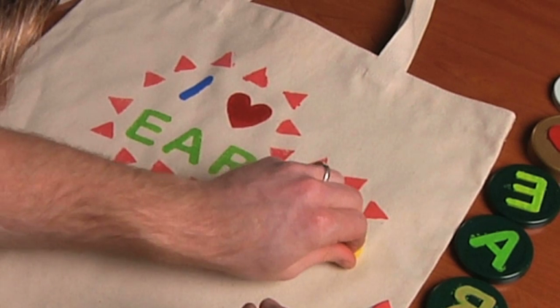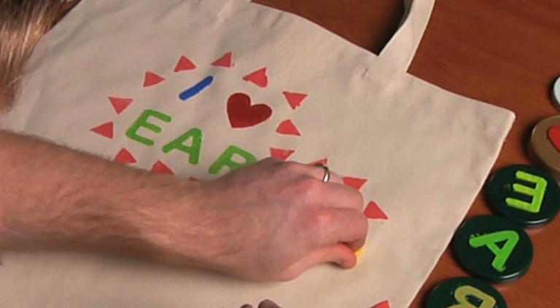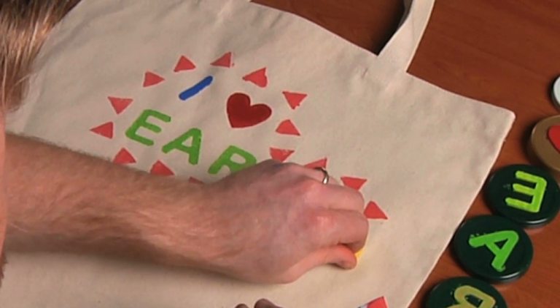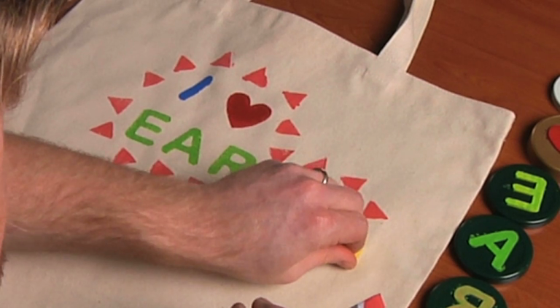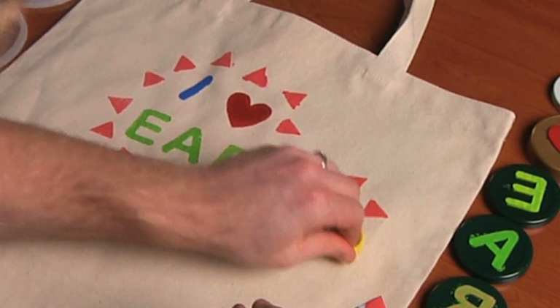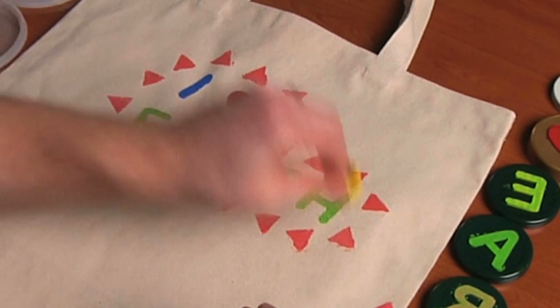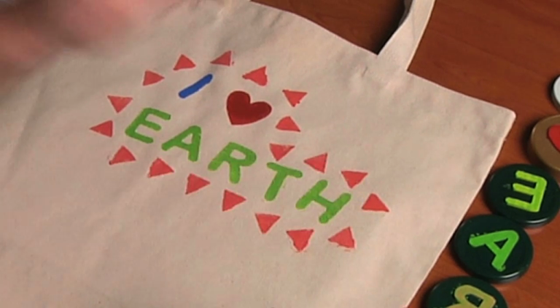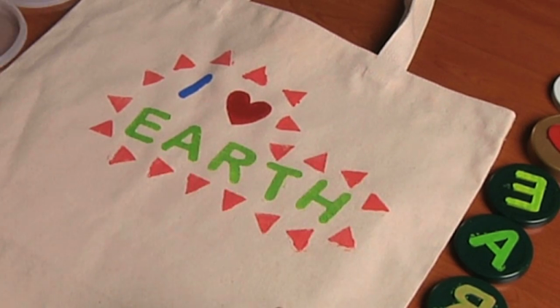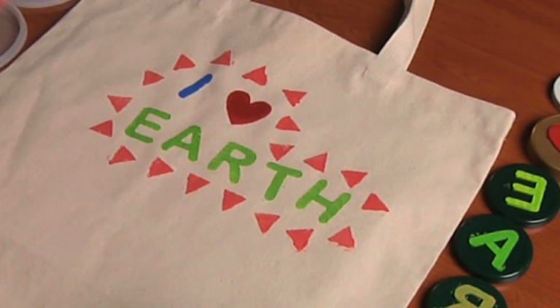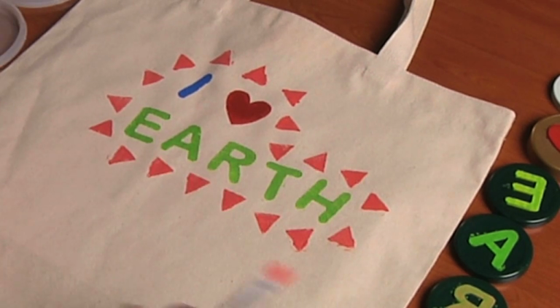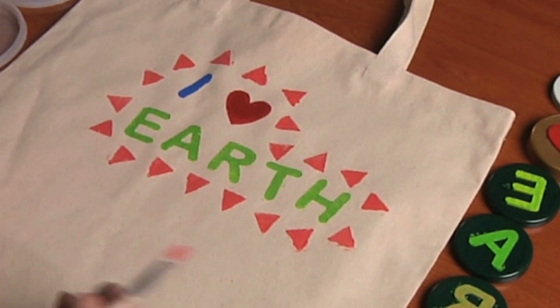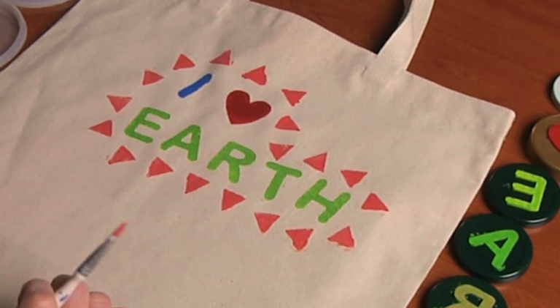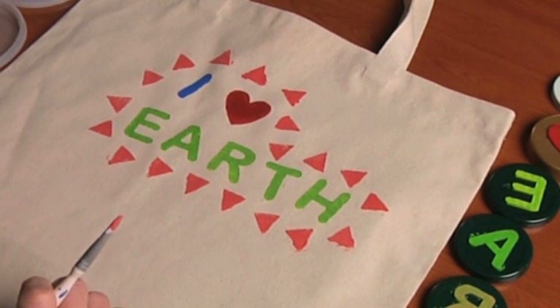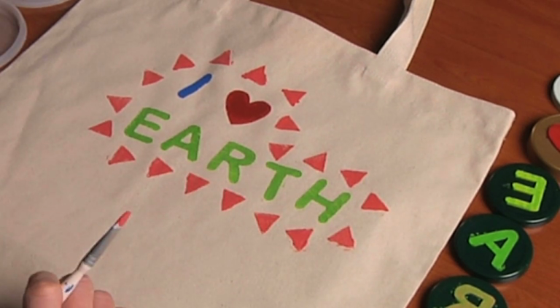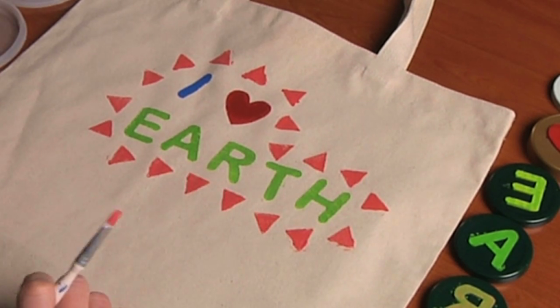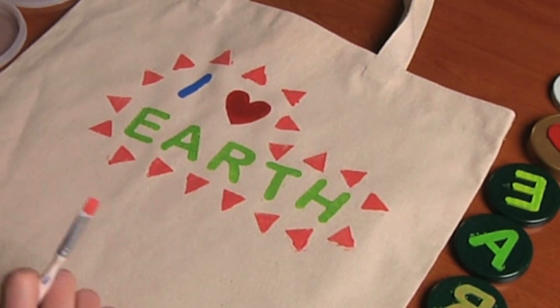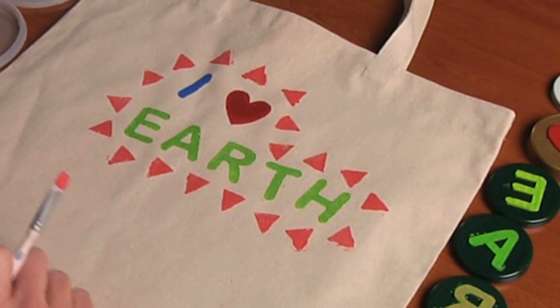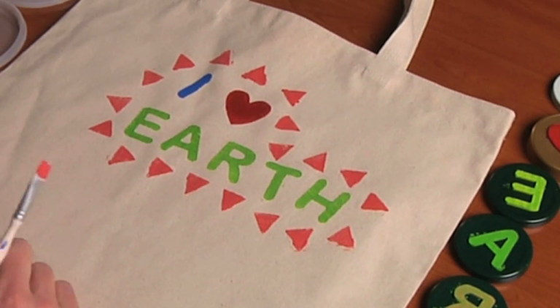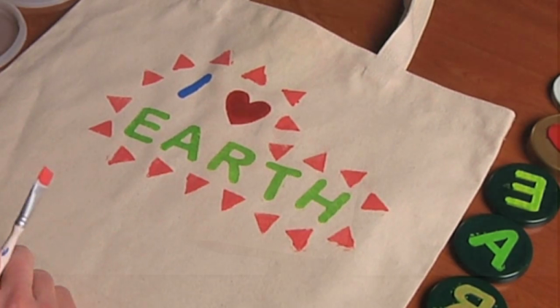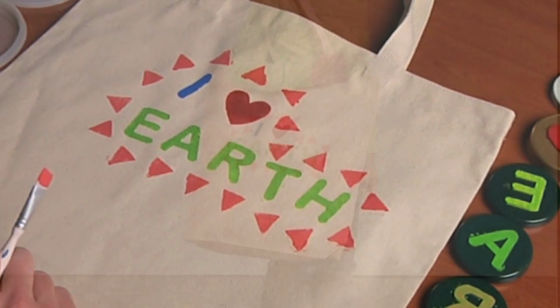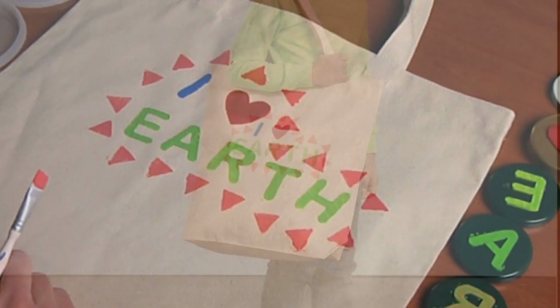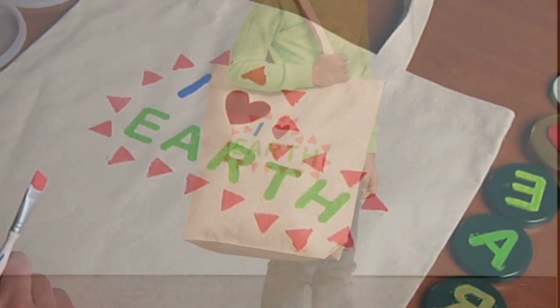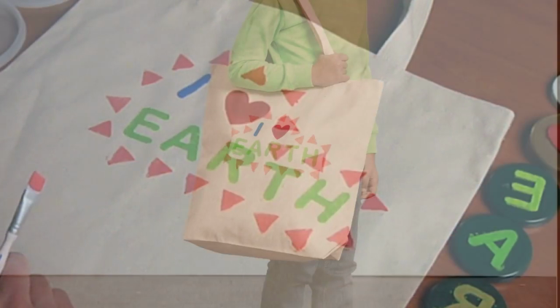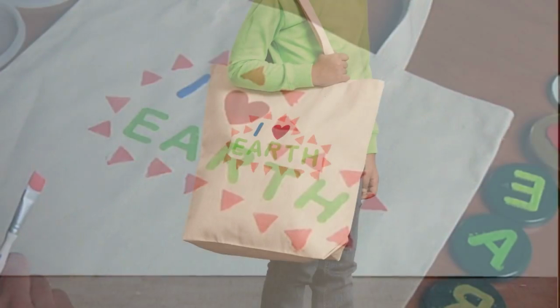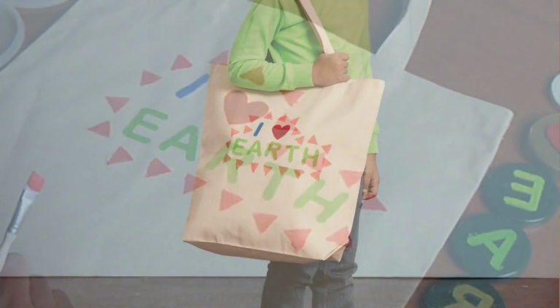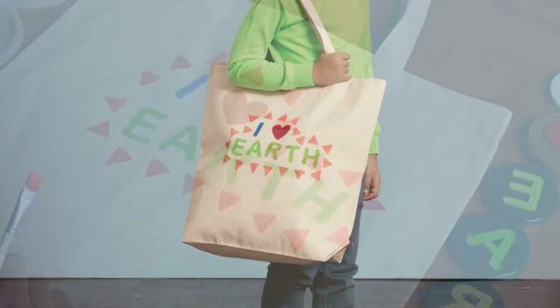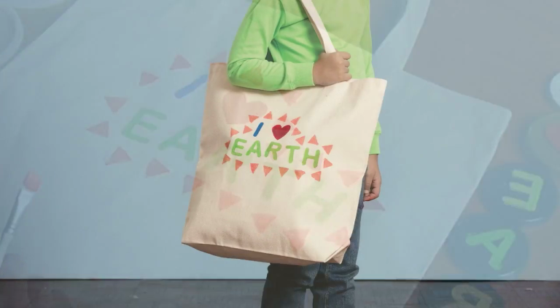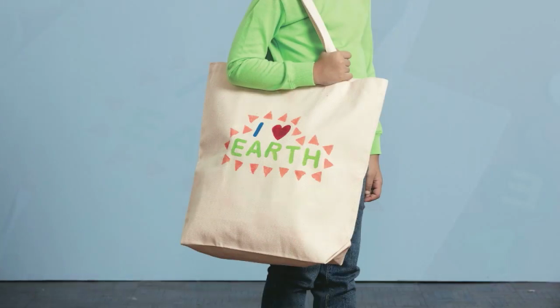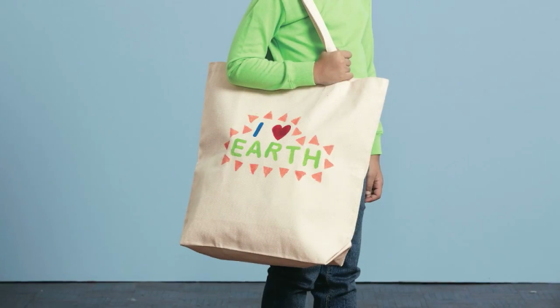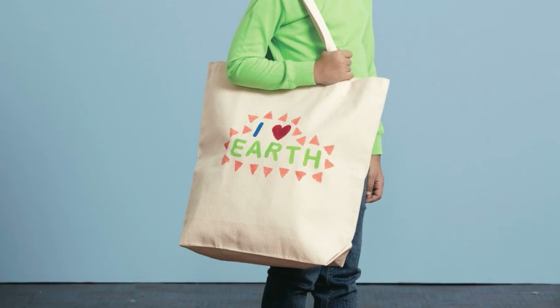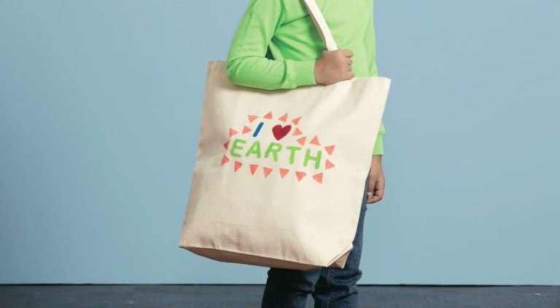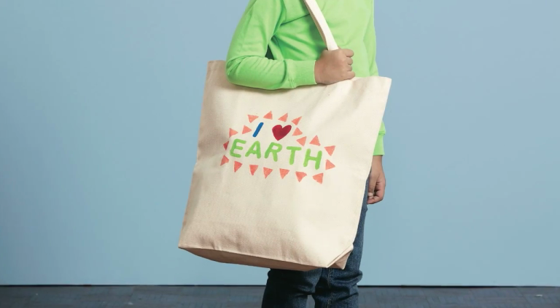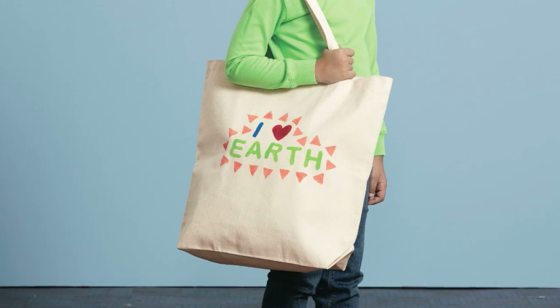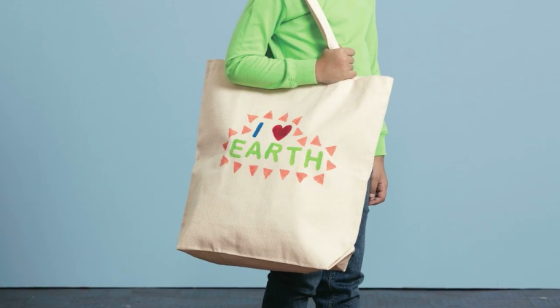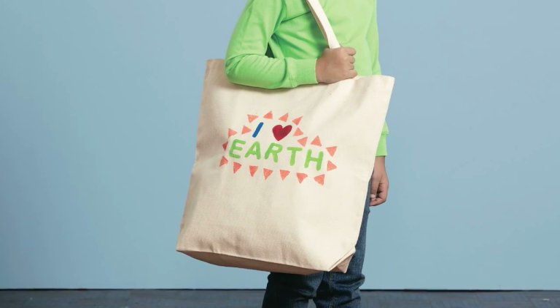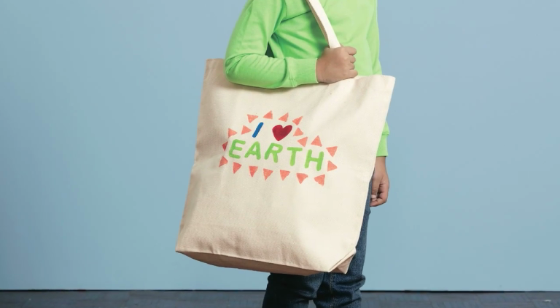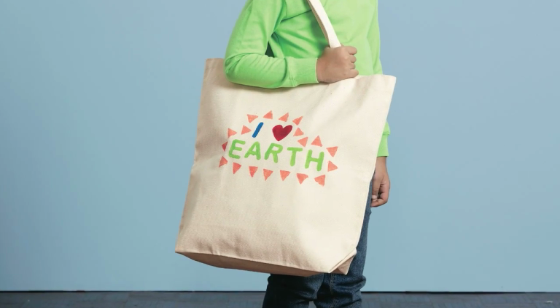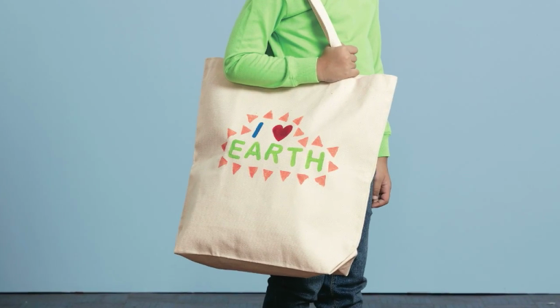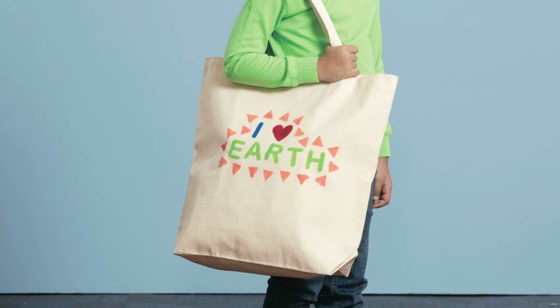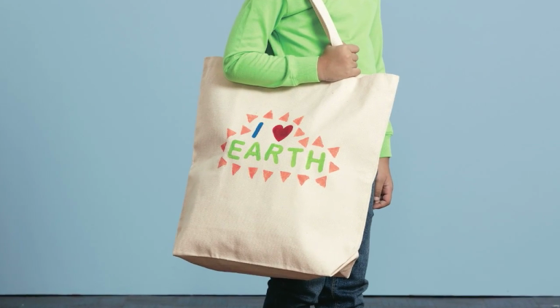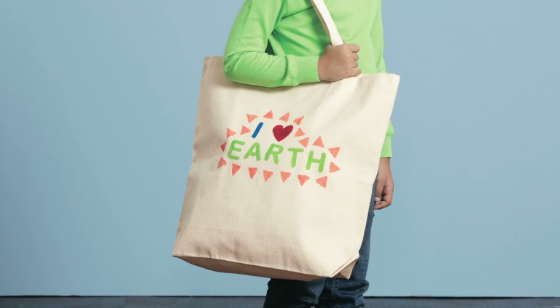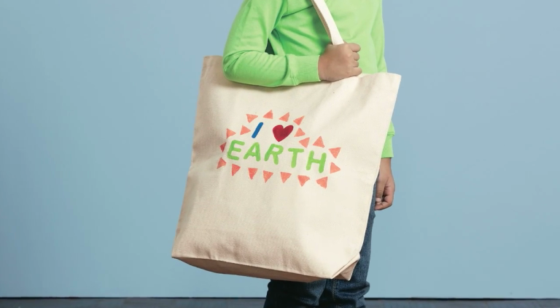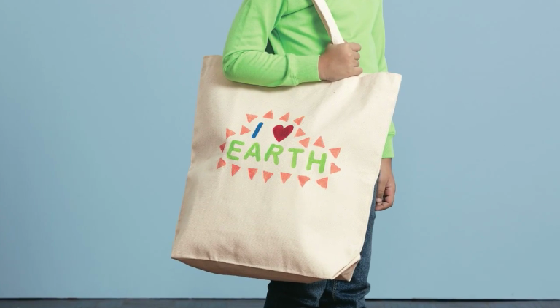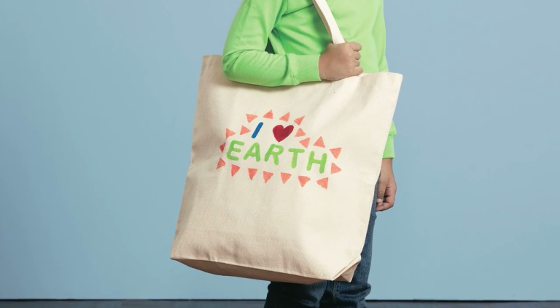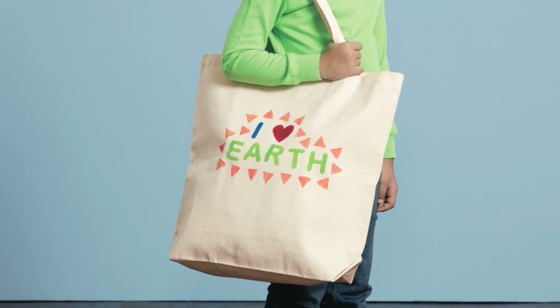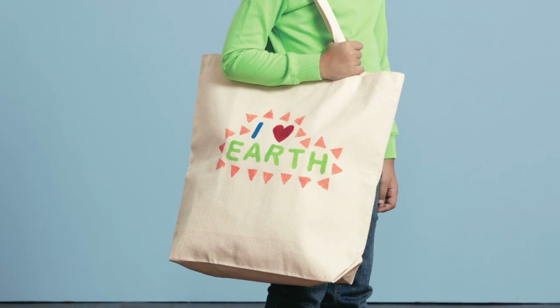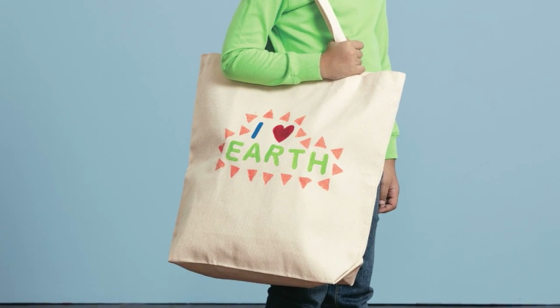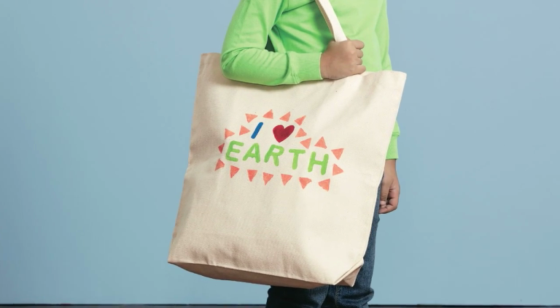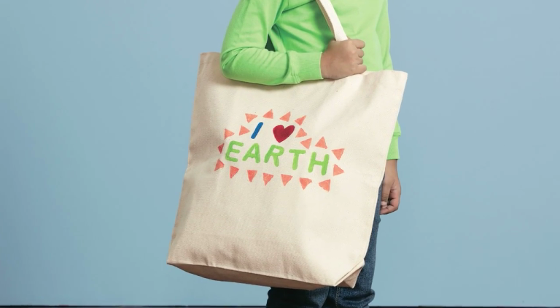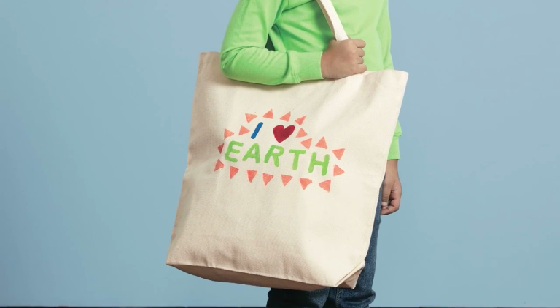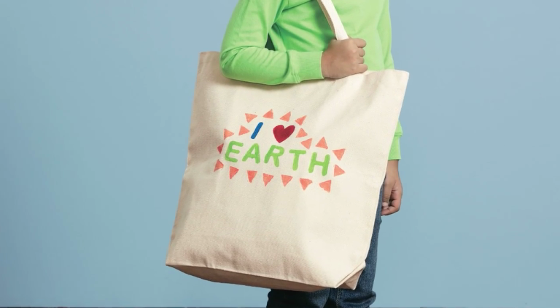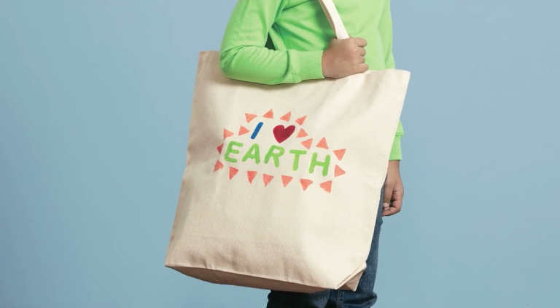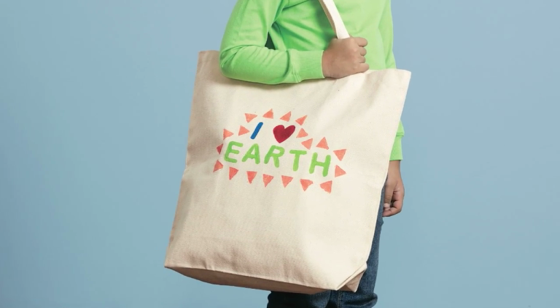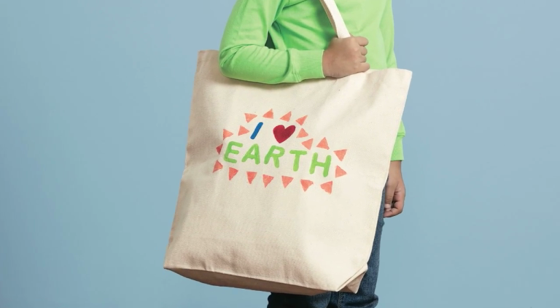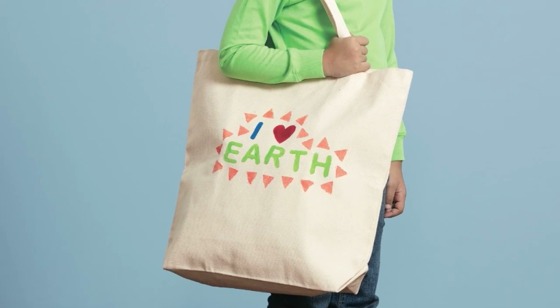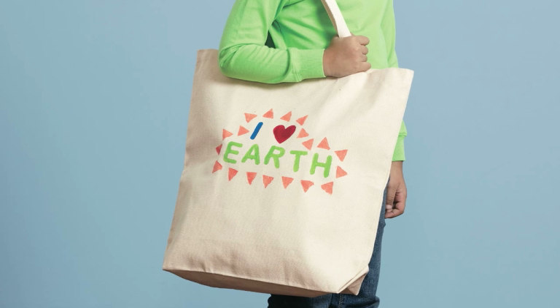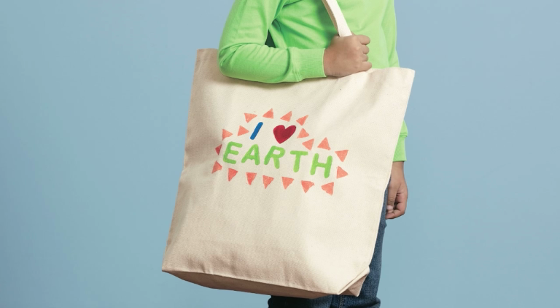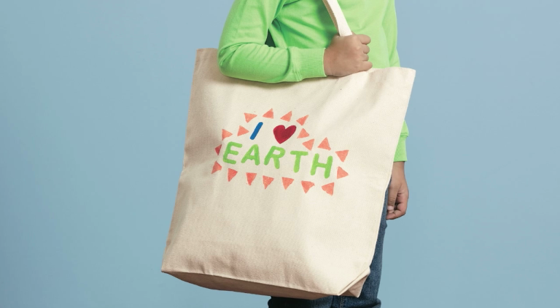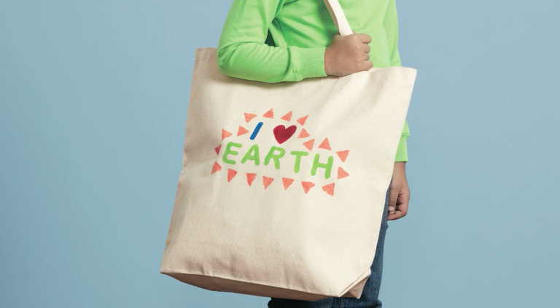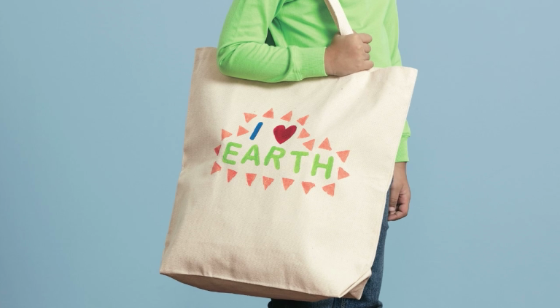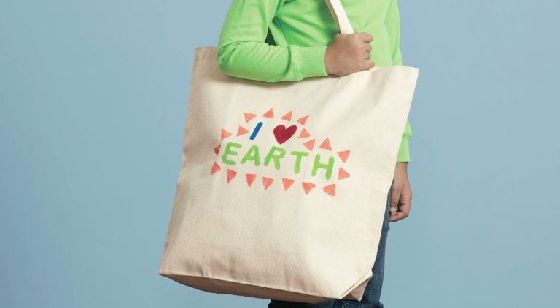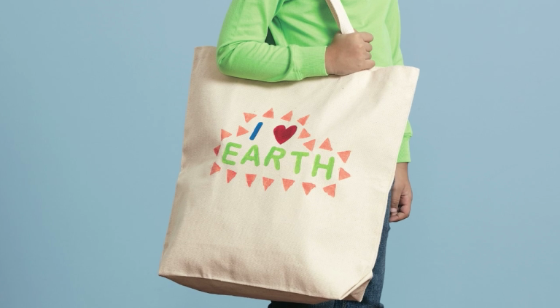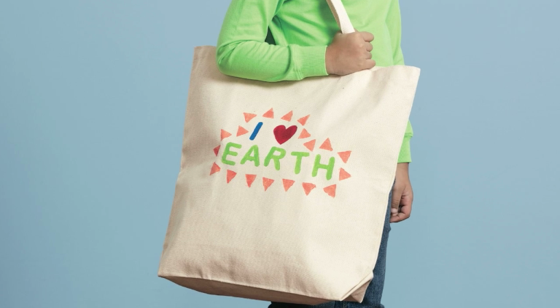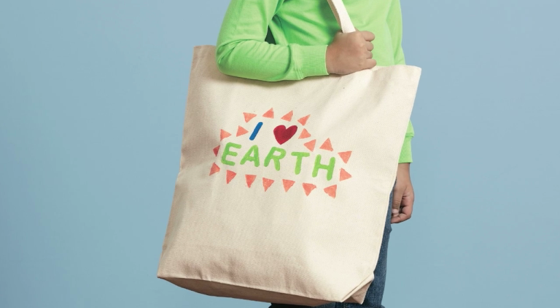And there, our bag is complete. Be sure to try out this very cute and simple craft and have a happy Earth Day.